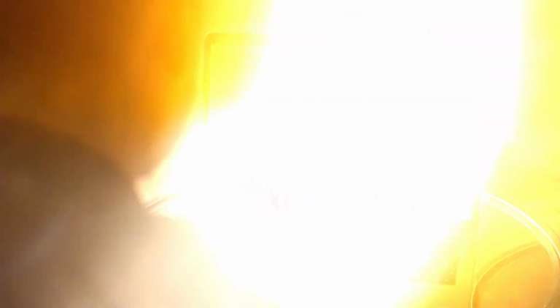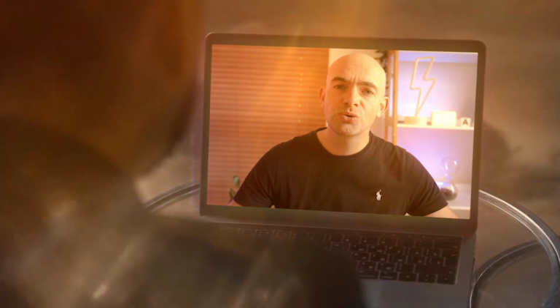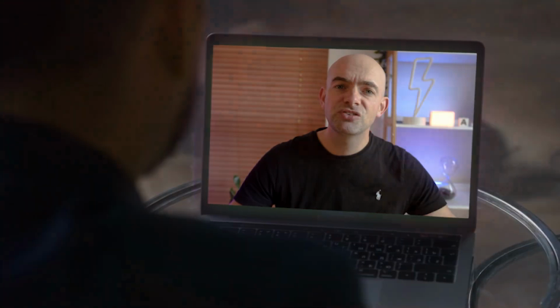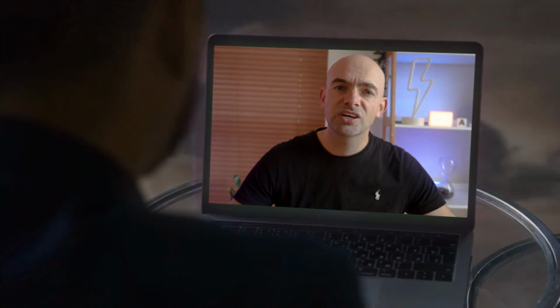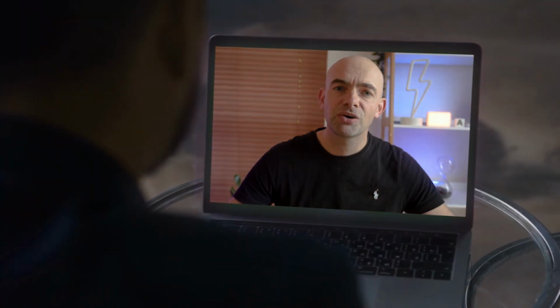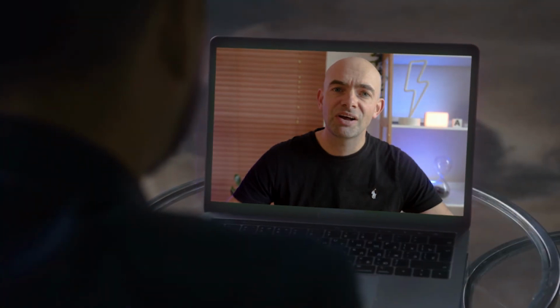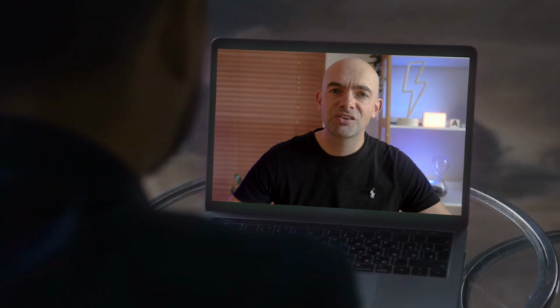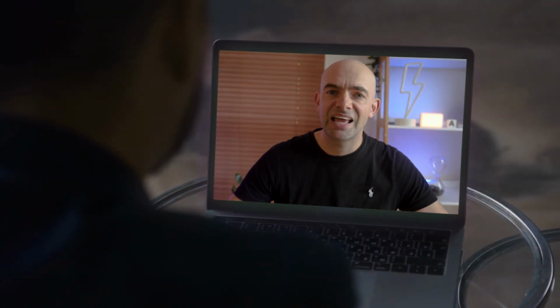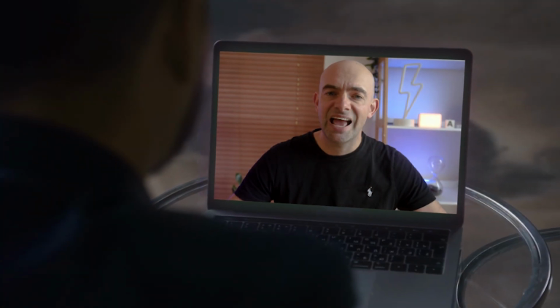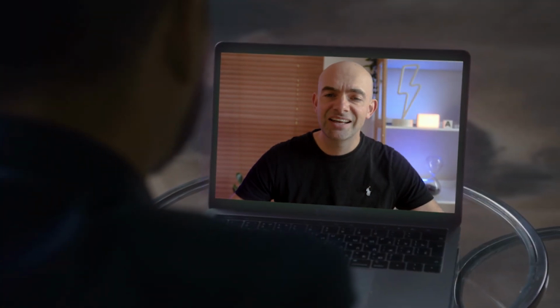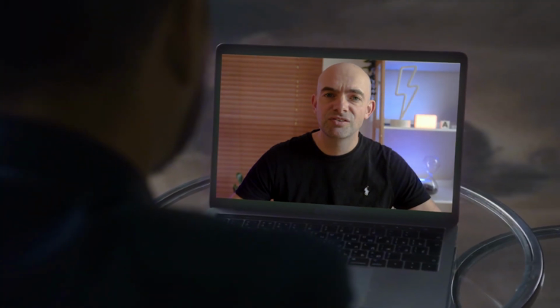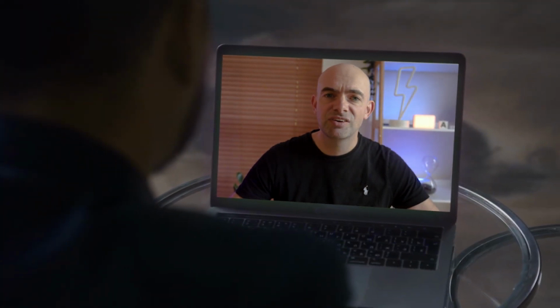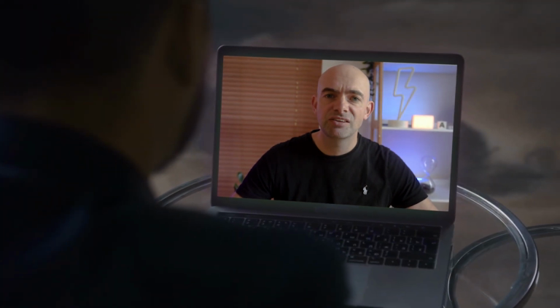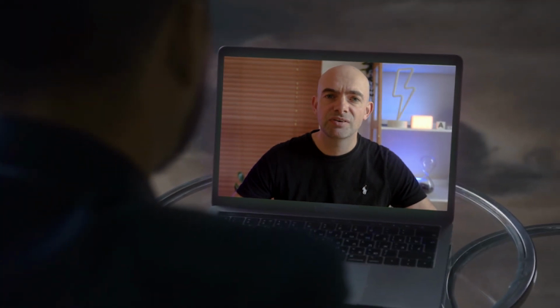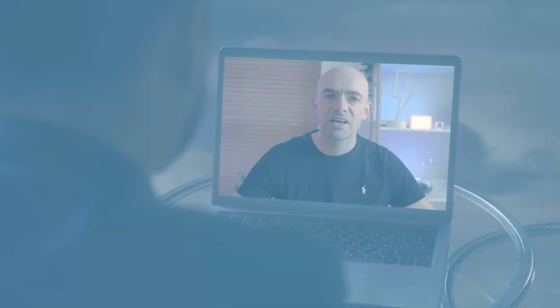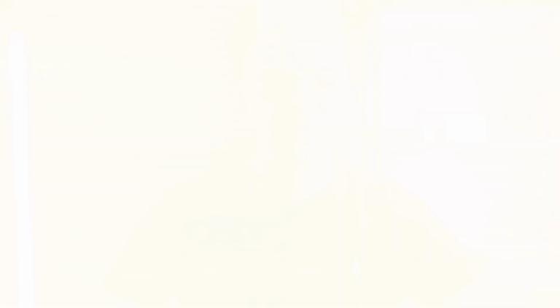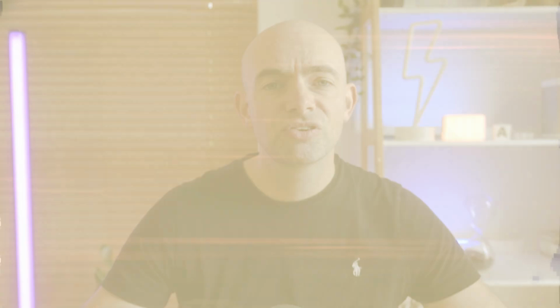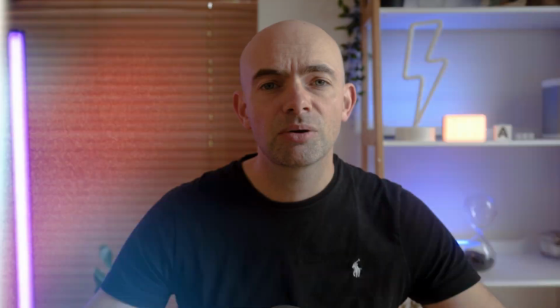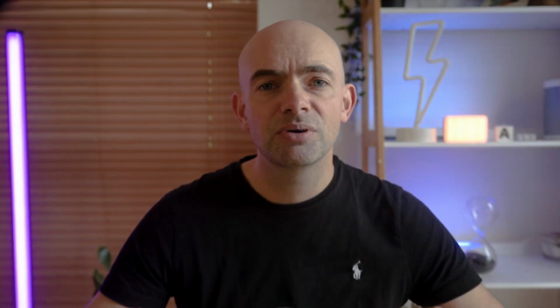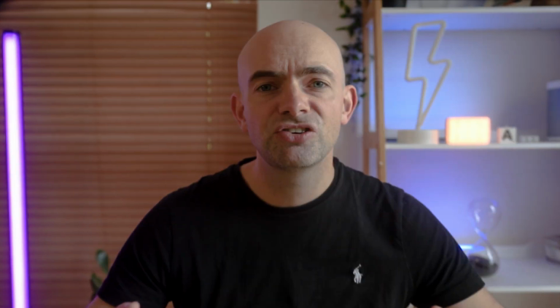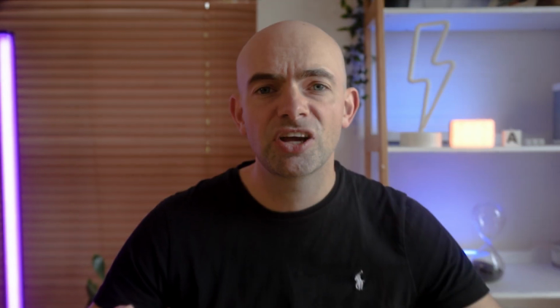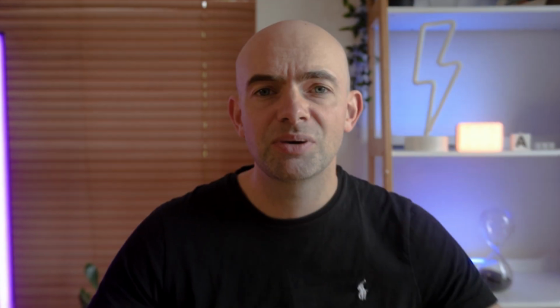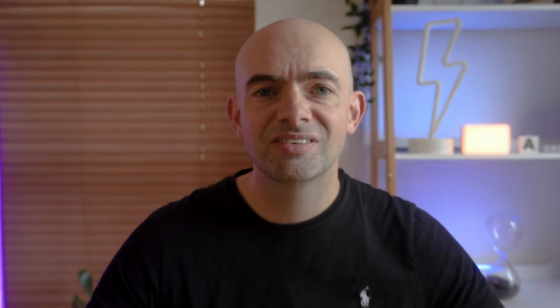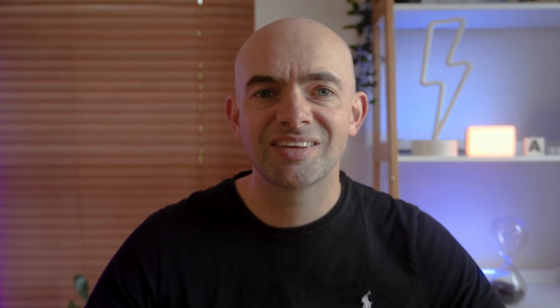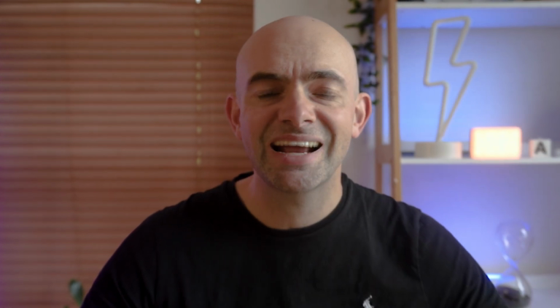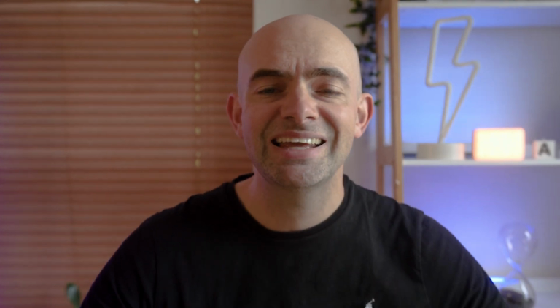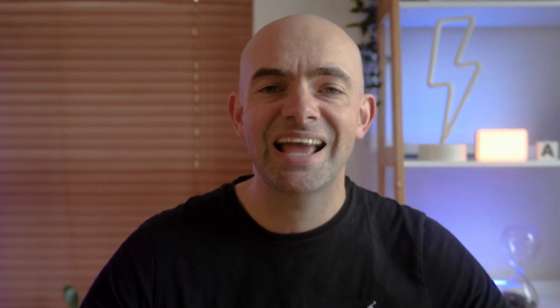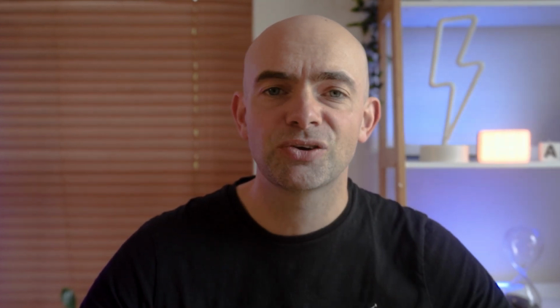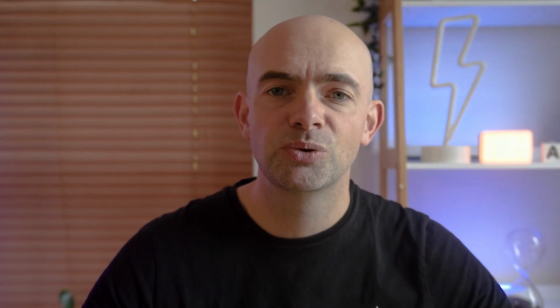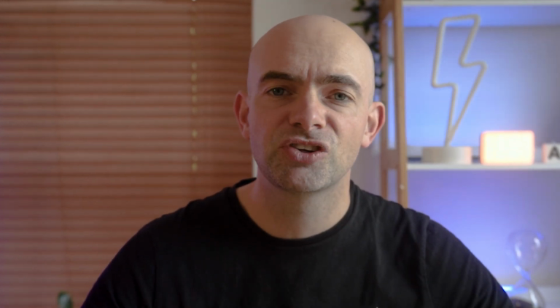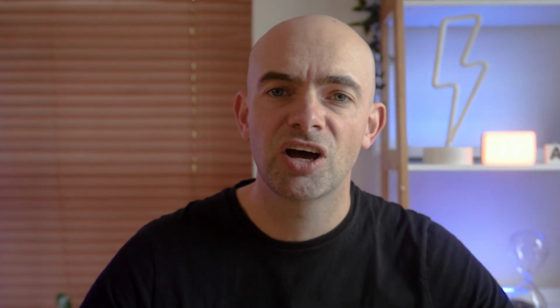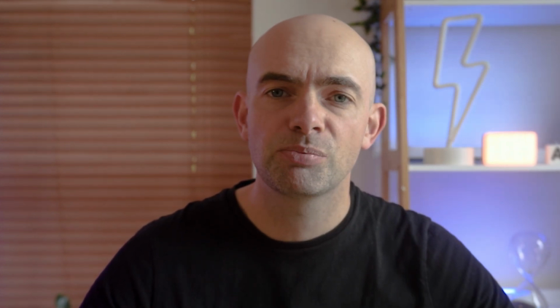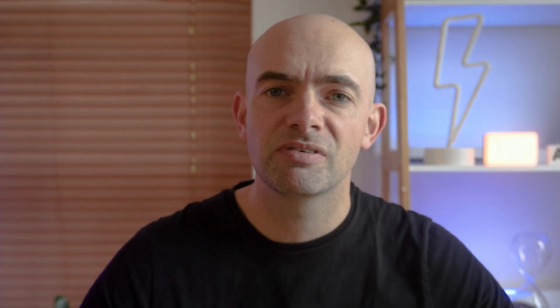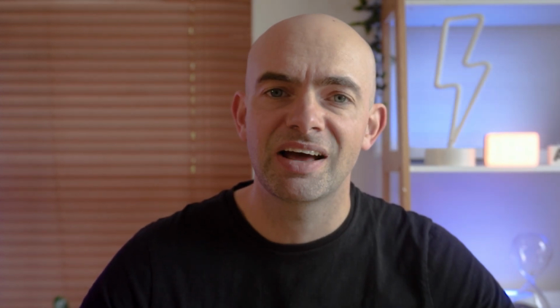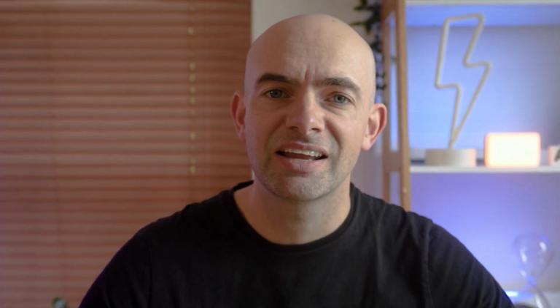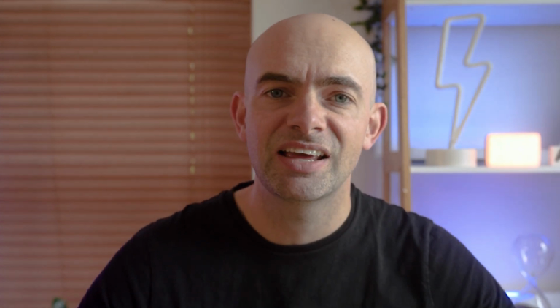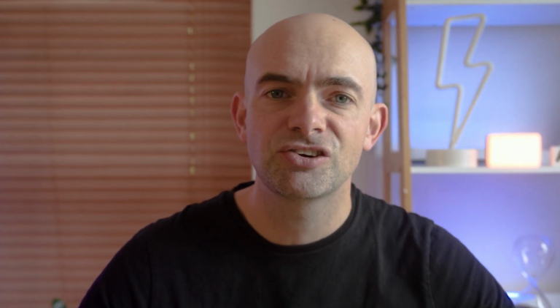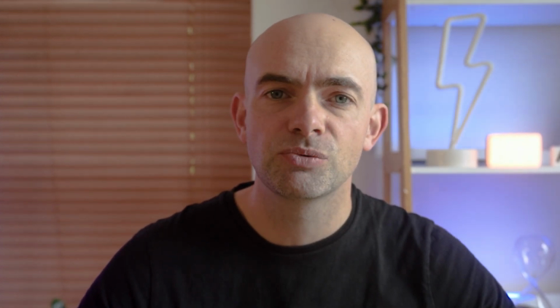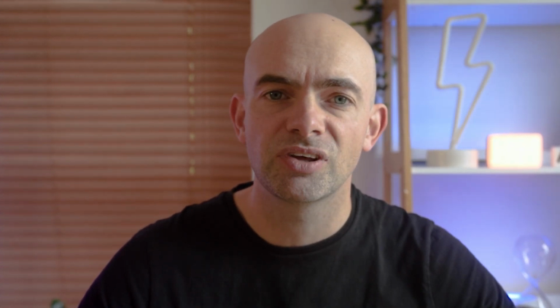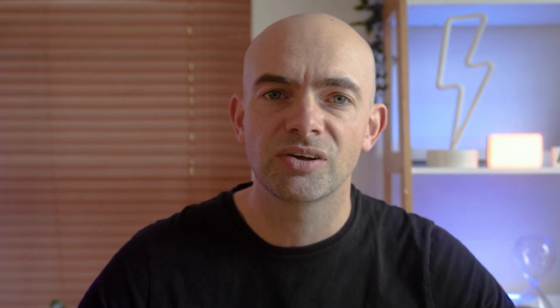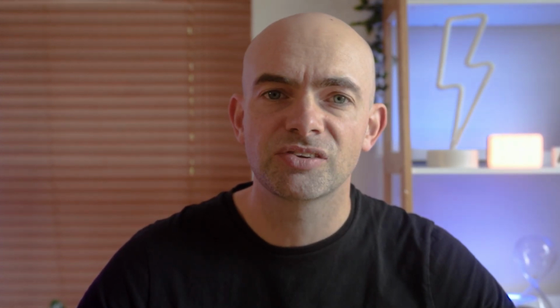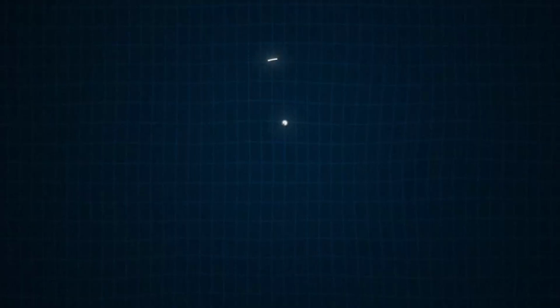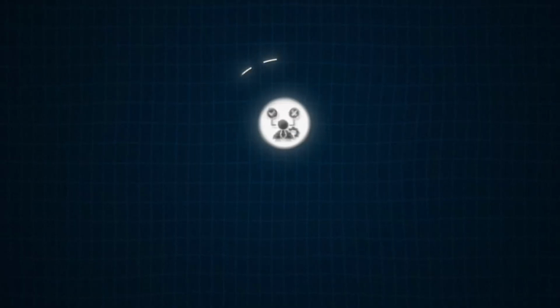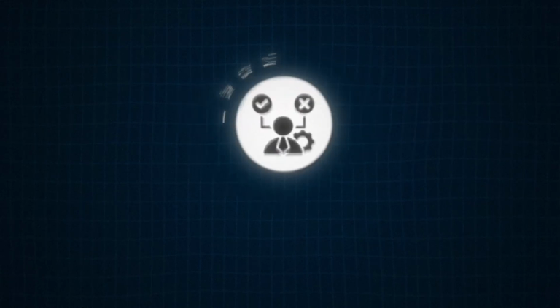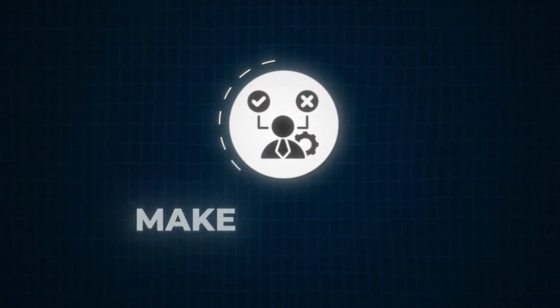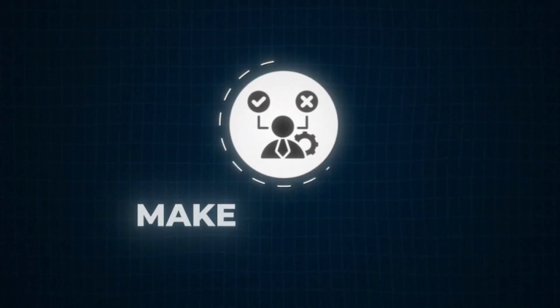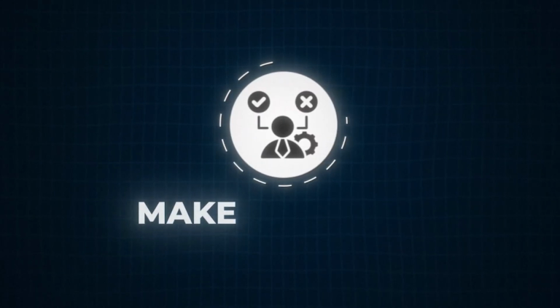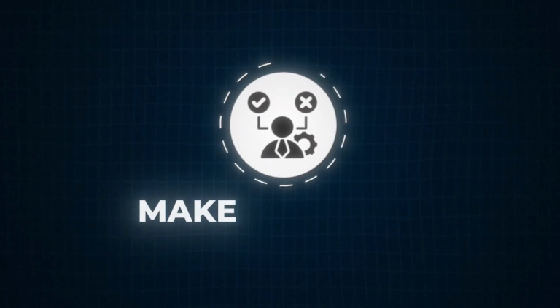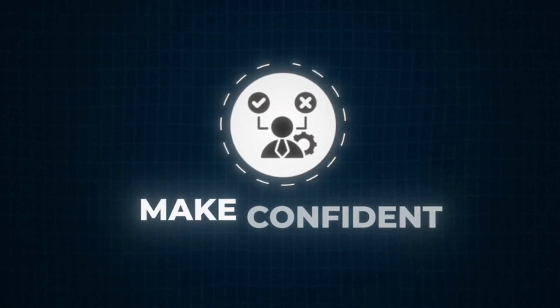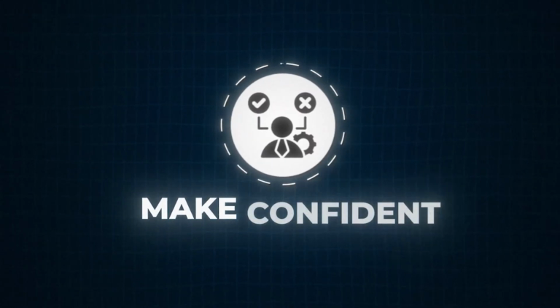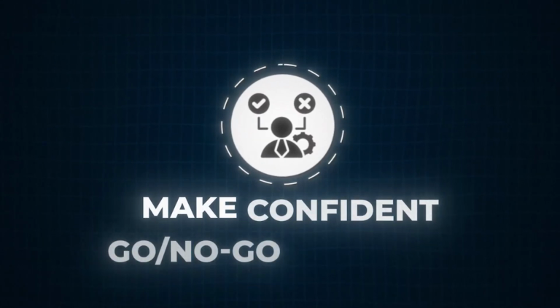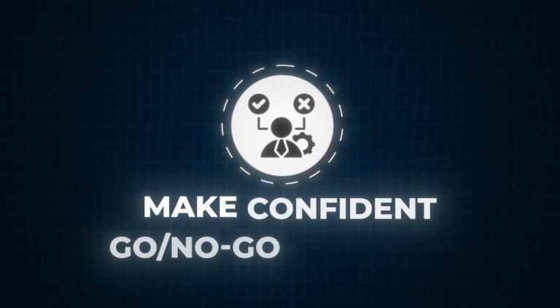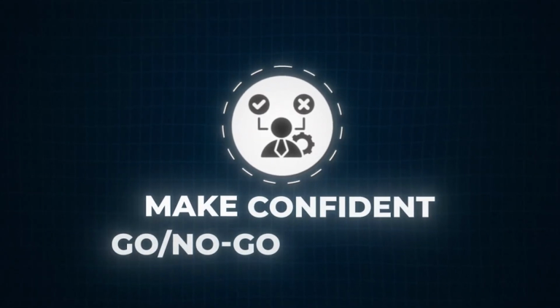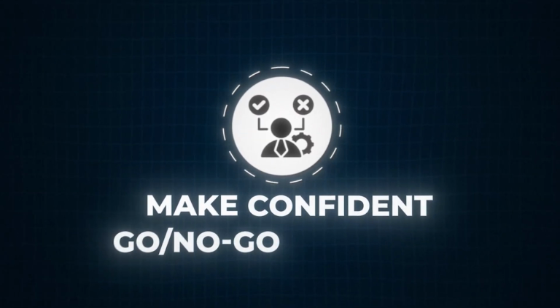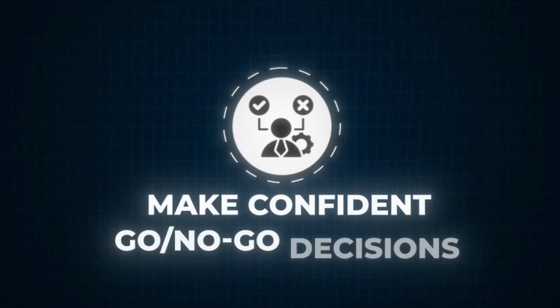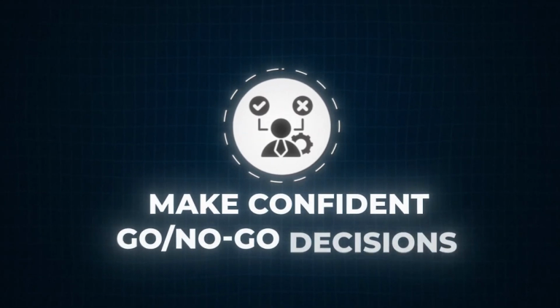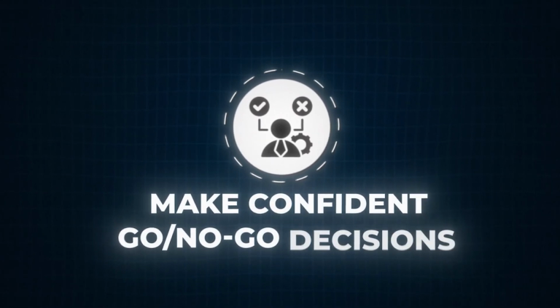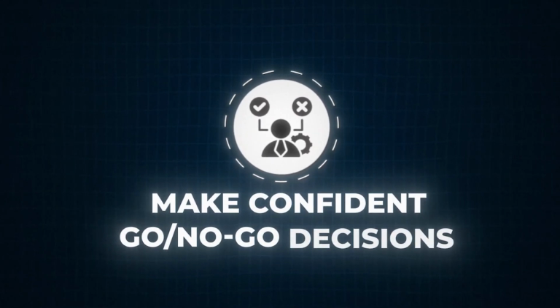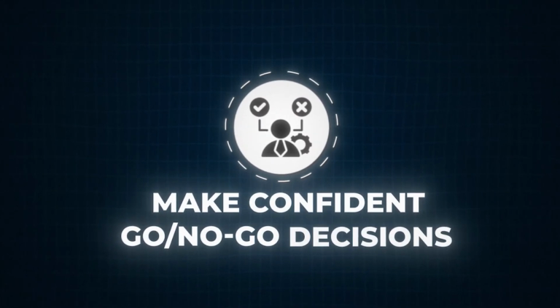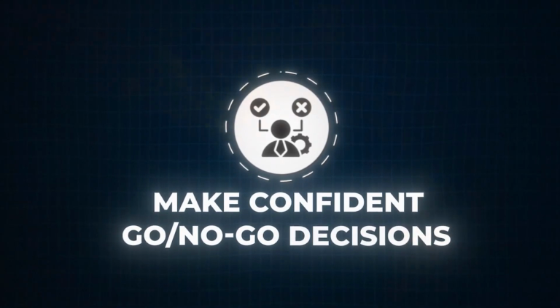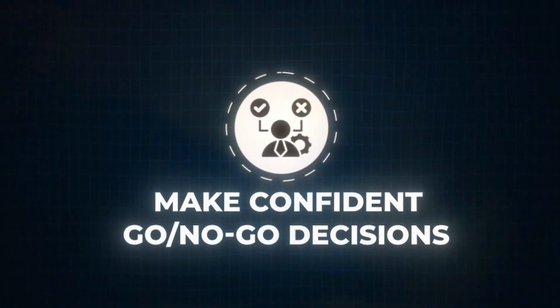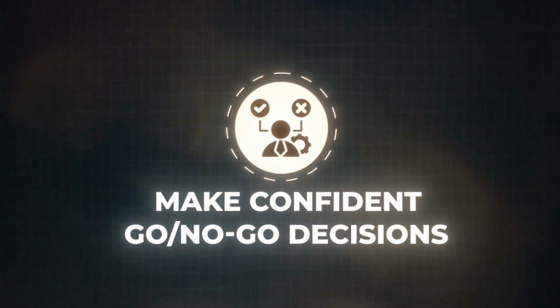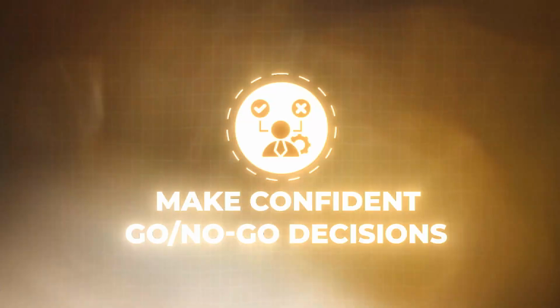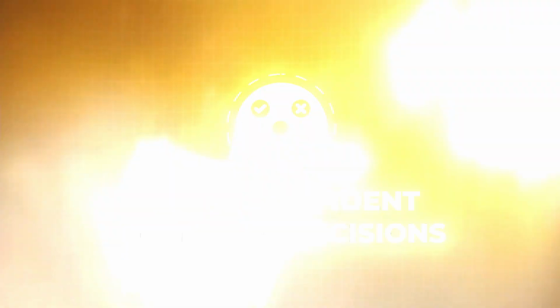Make sure you stick around to the end of today's video because I'm going to show you exactly how to interpret validation results to make the go and no-go decision with confidence.